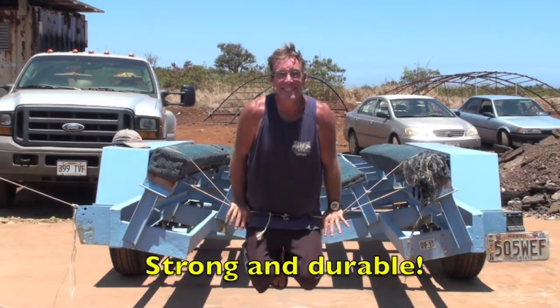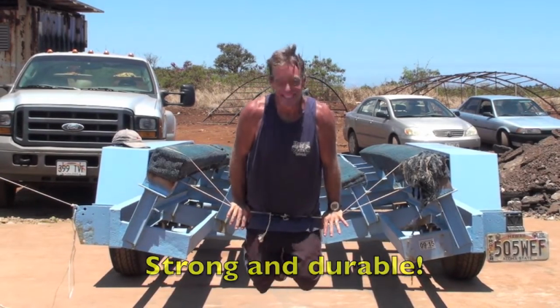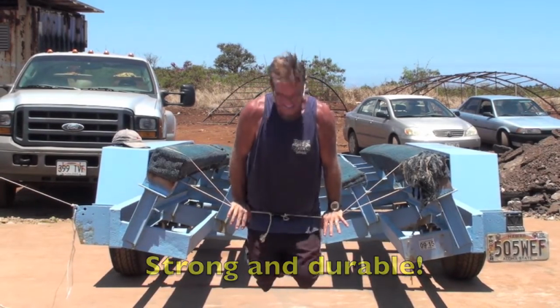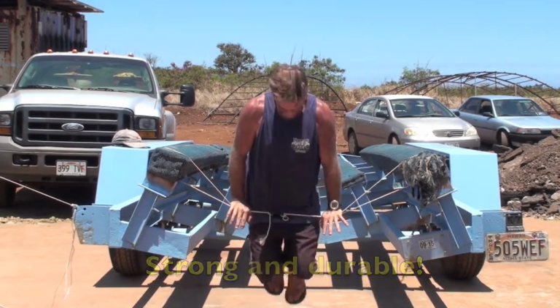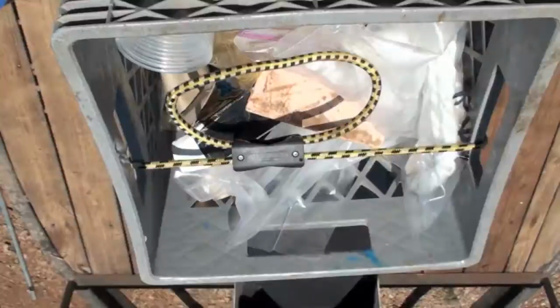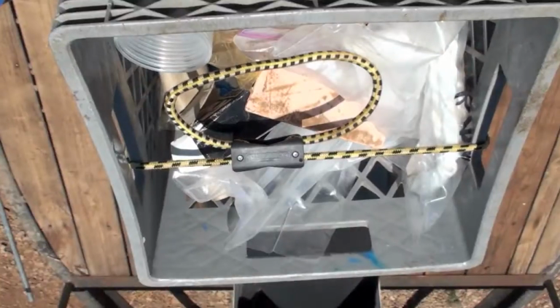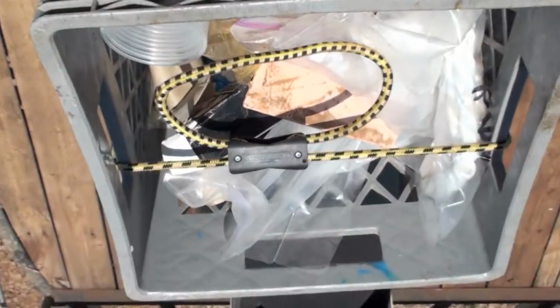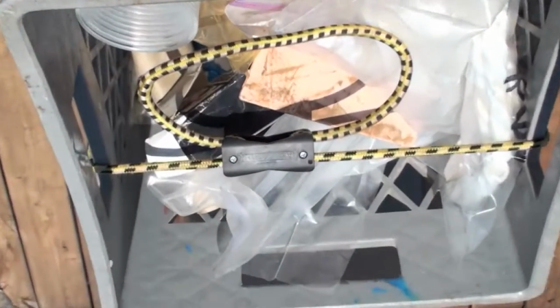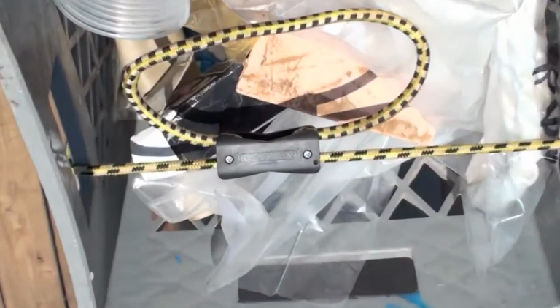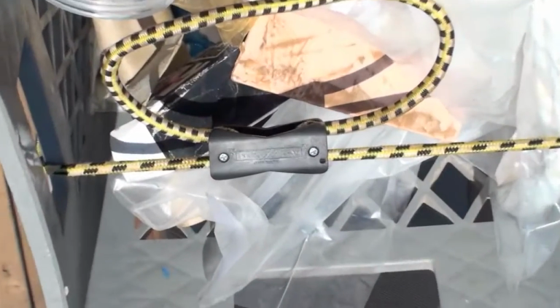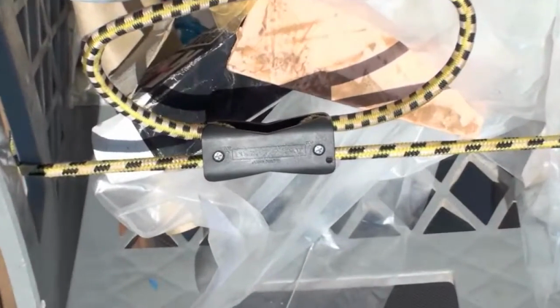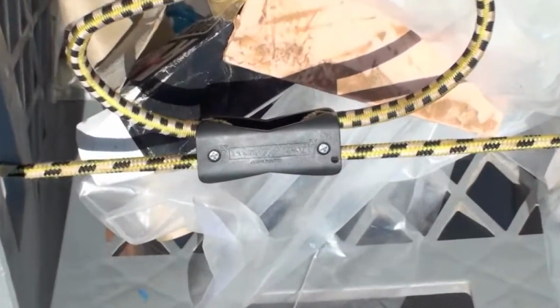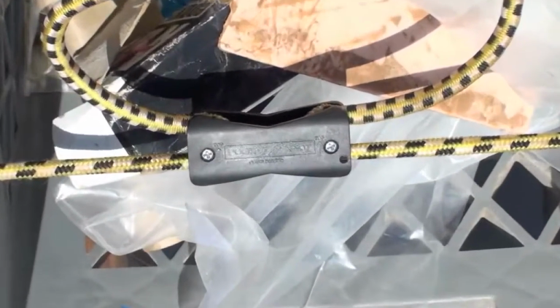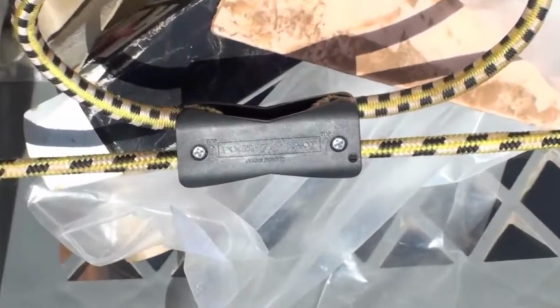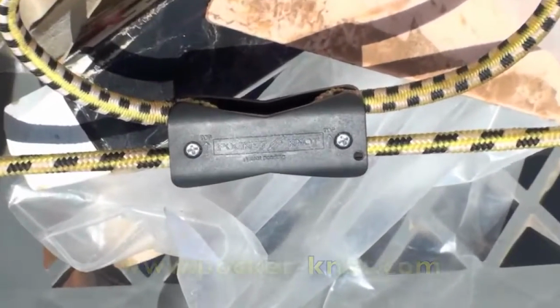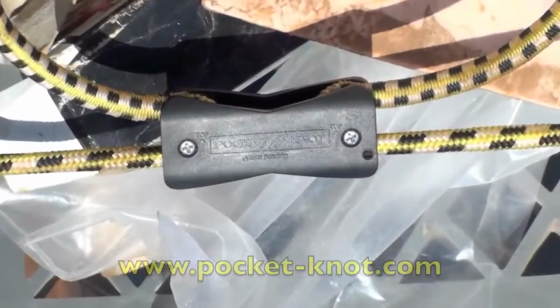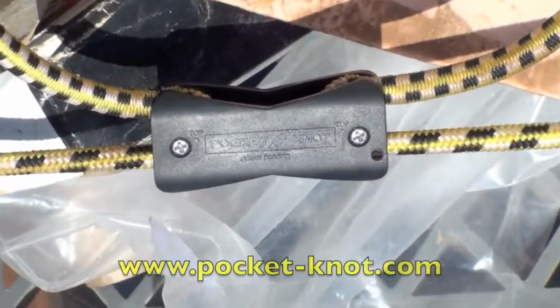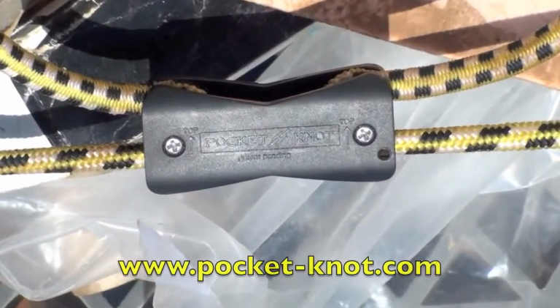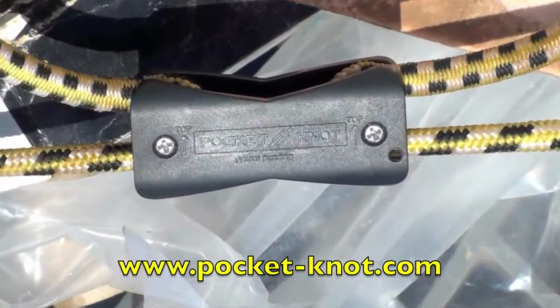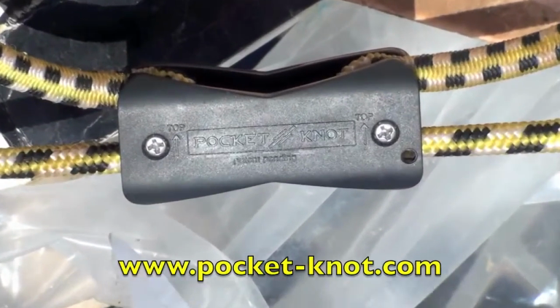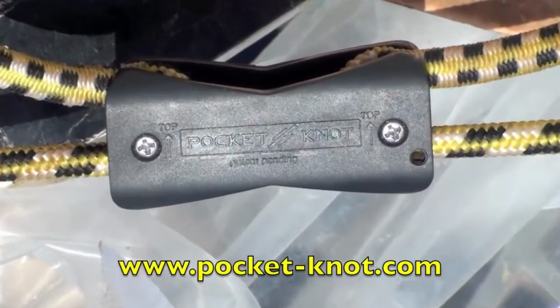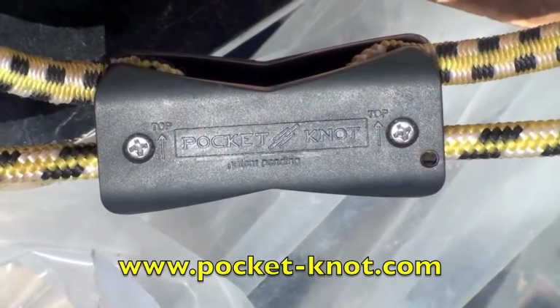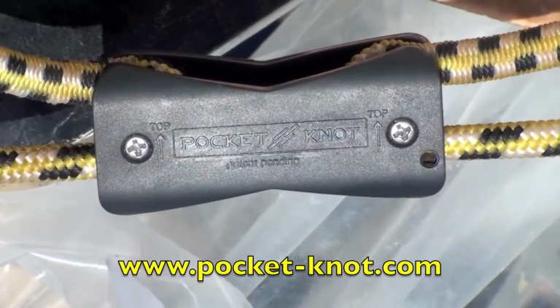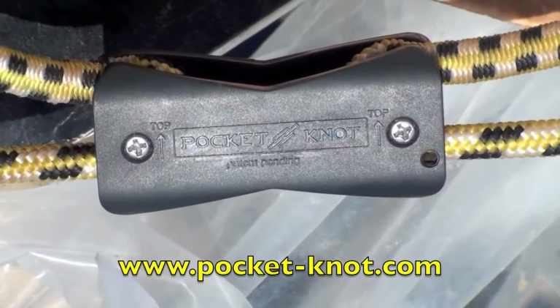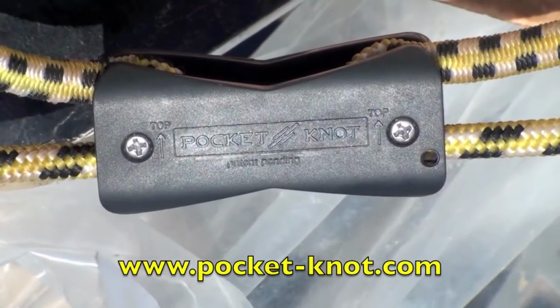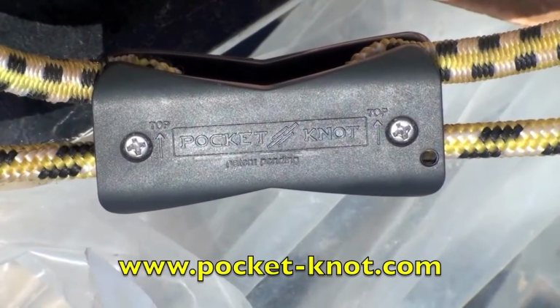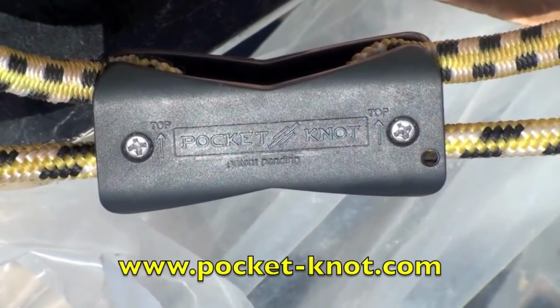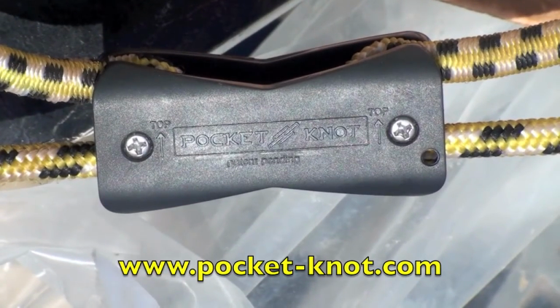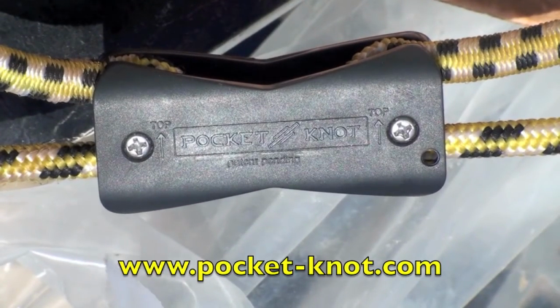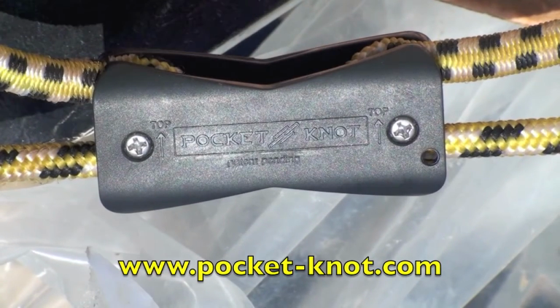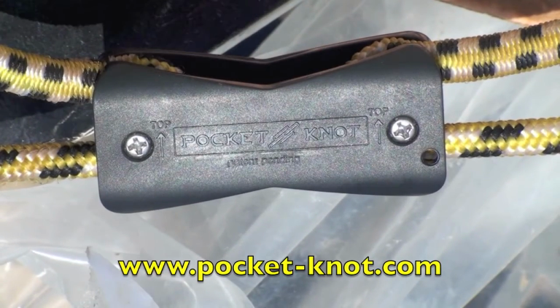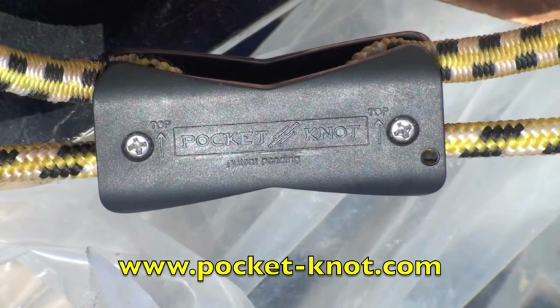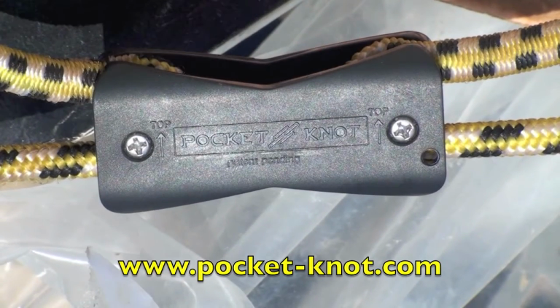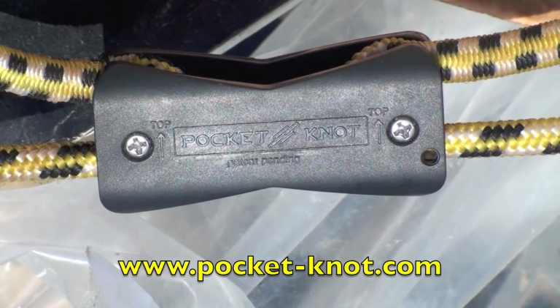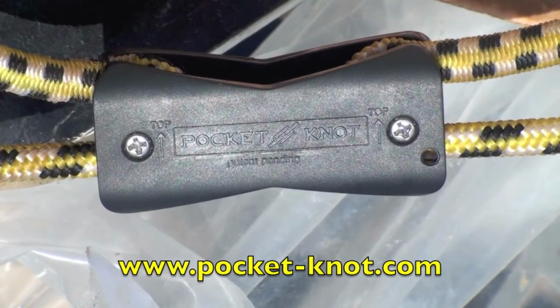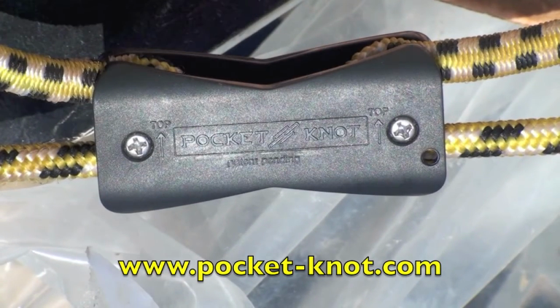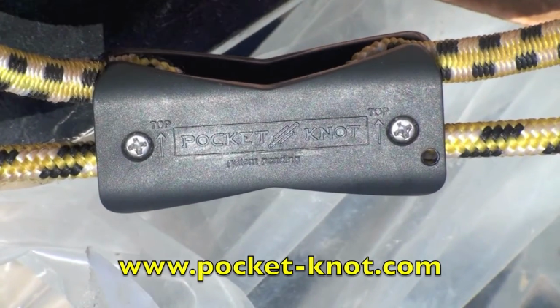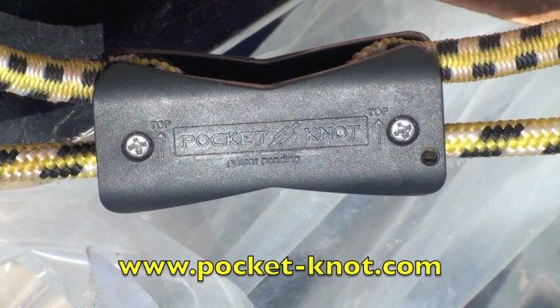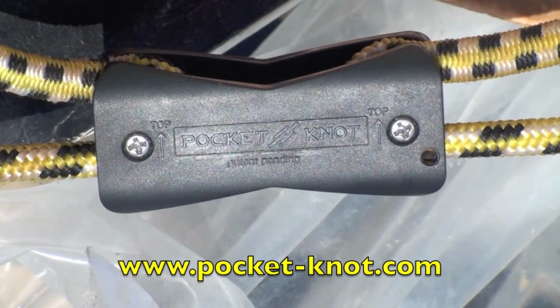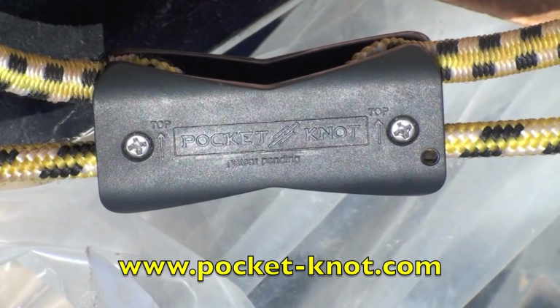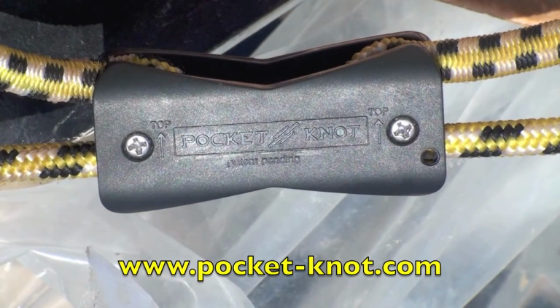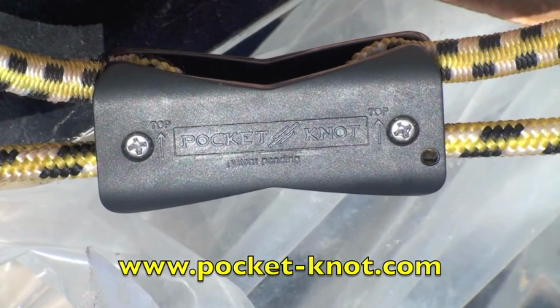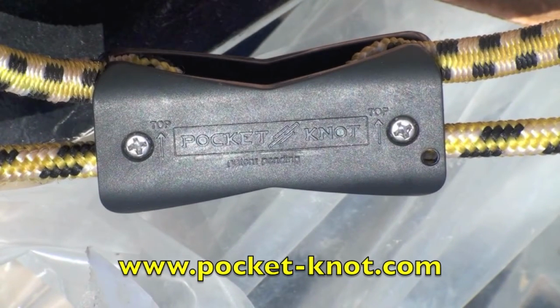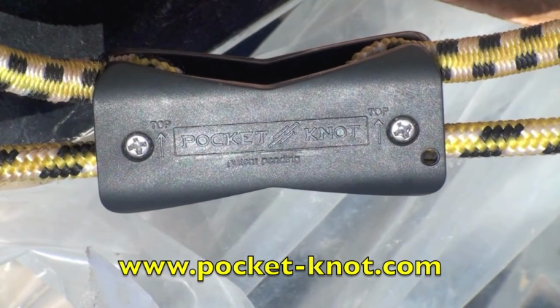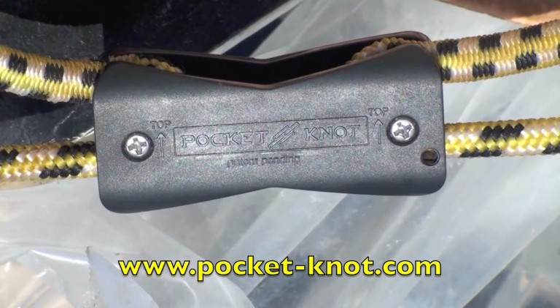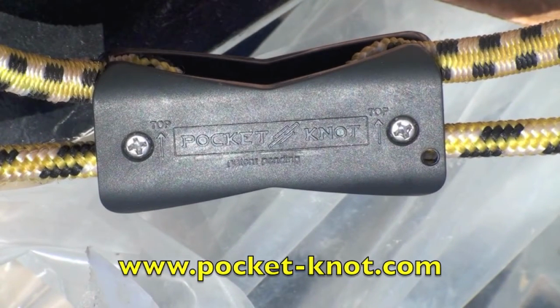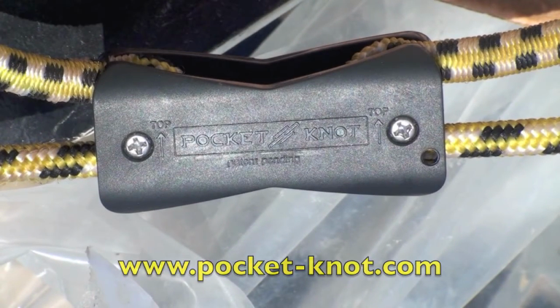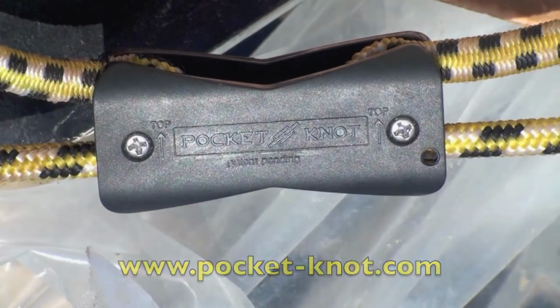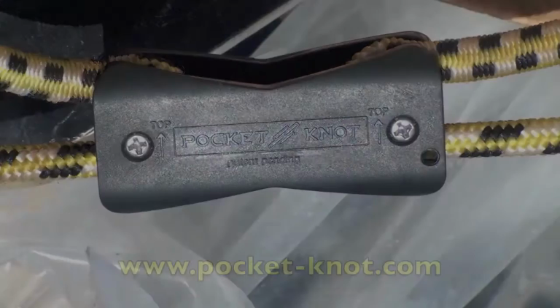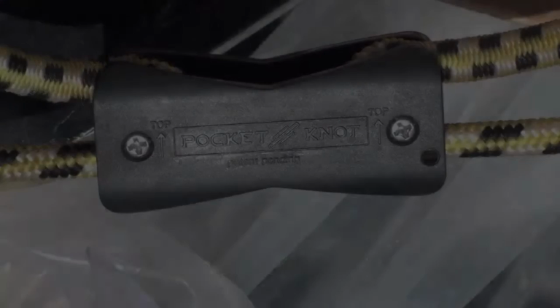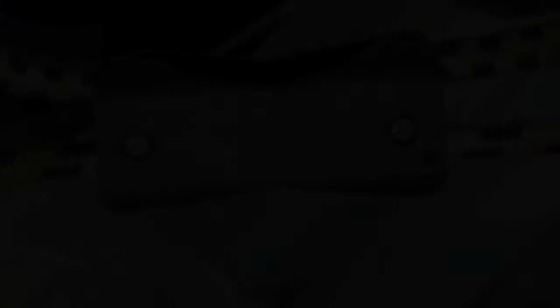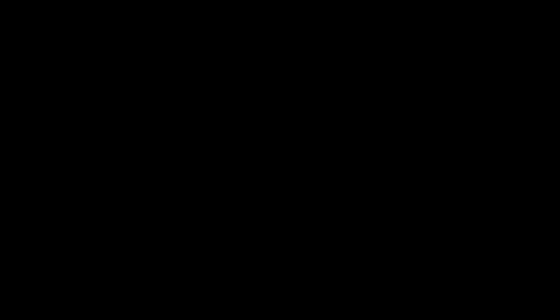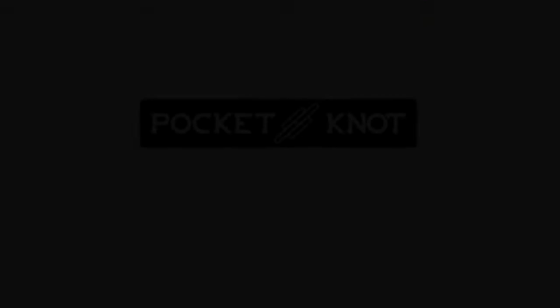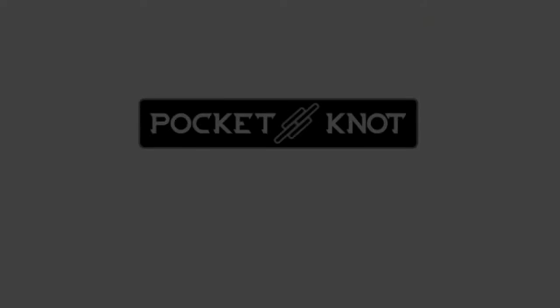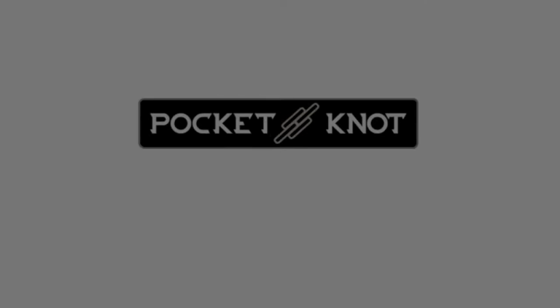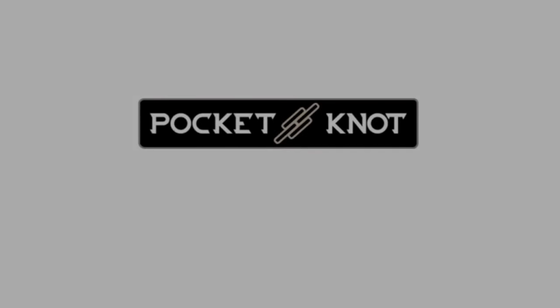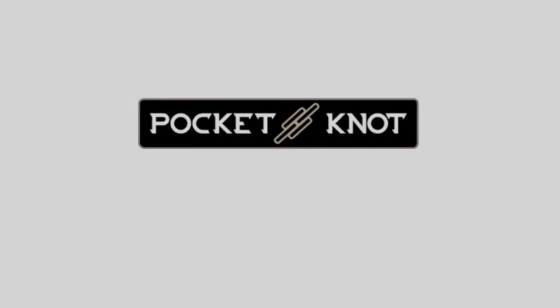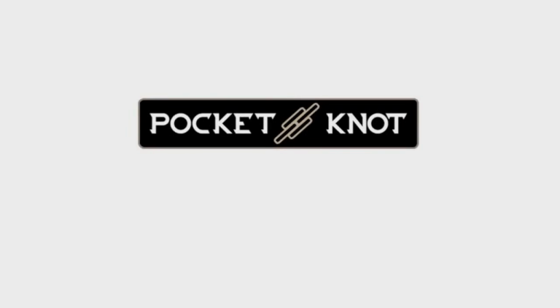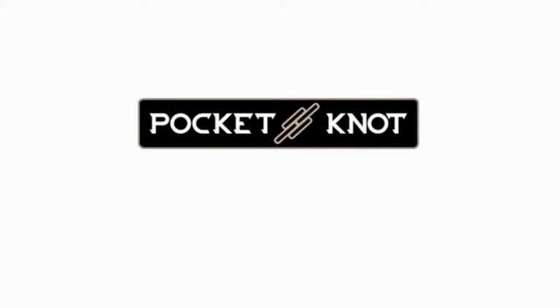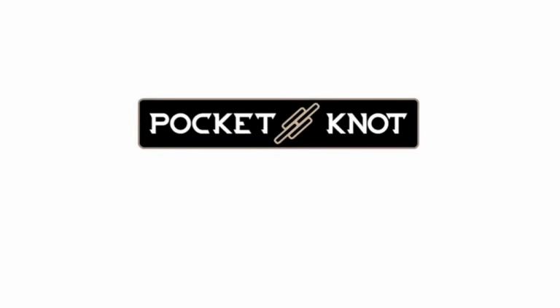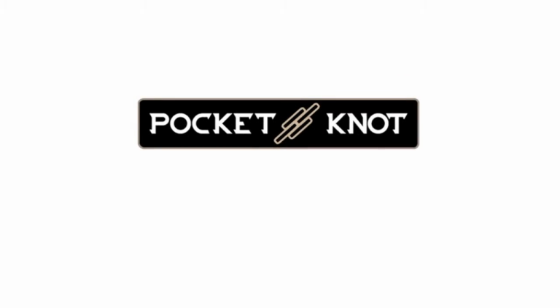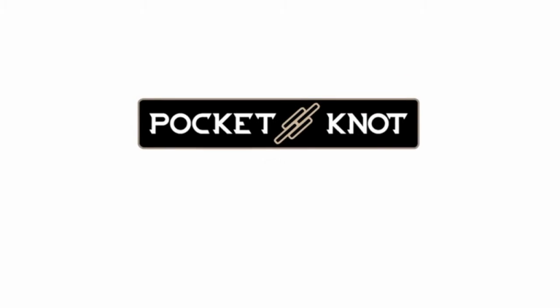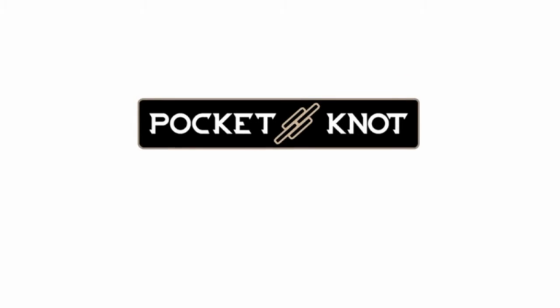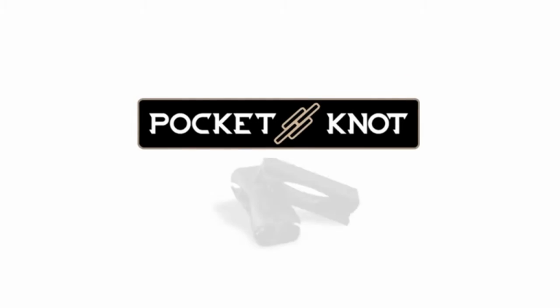So the next time you need to shorten a bungee cord or replace a knot, the Pocket Knot is your answer. Pocket Knot — it's the ultimate knot alternative.